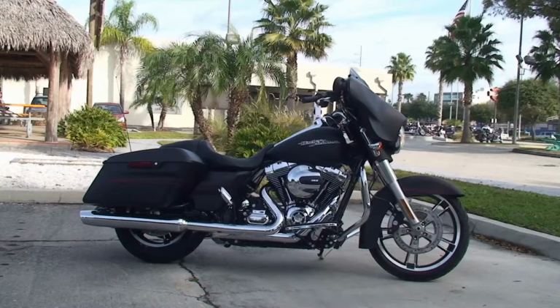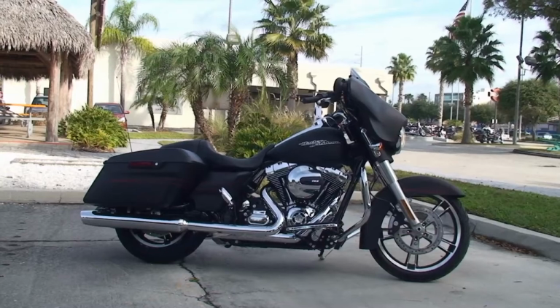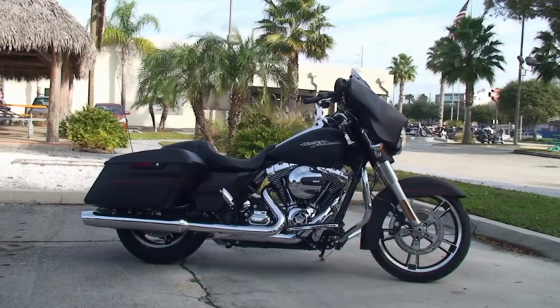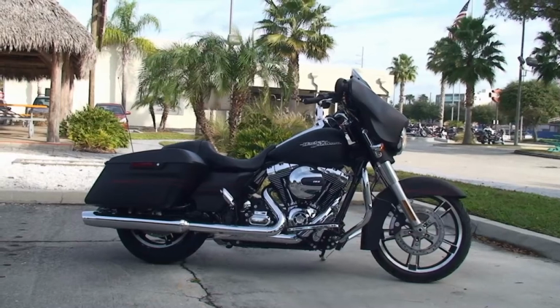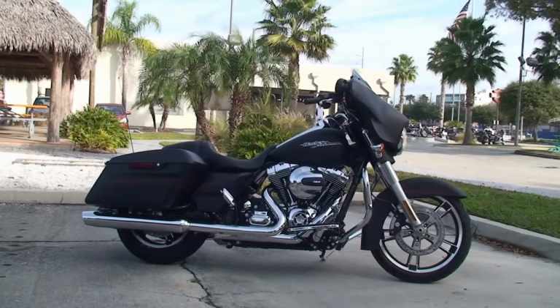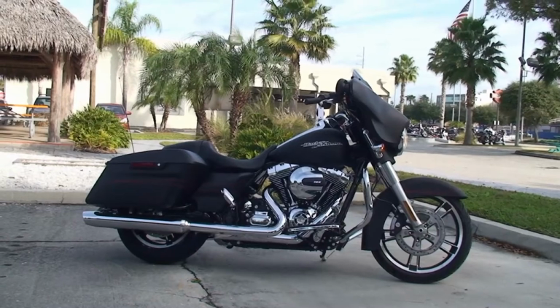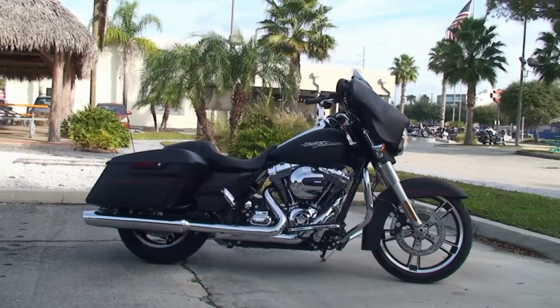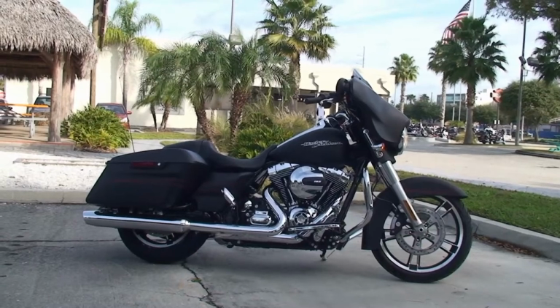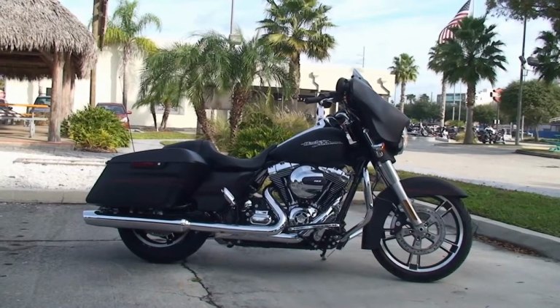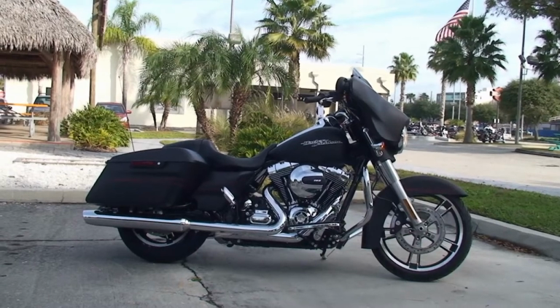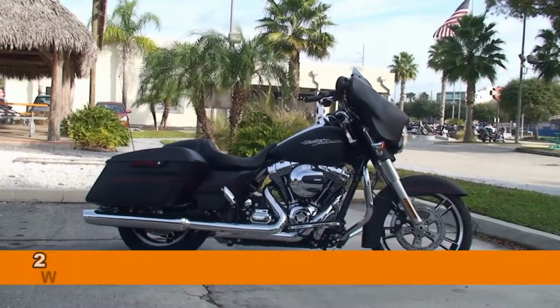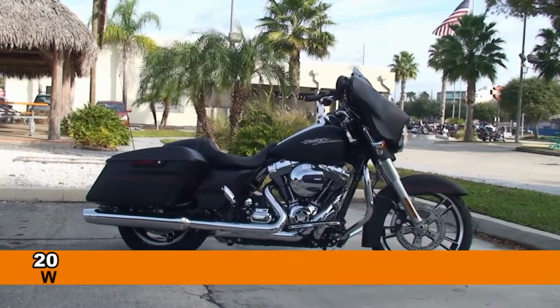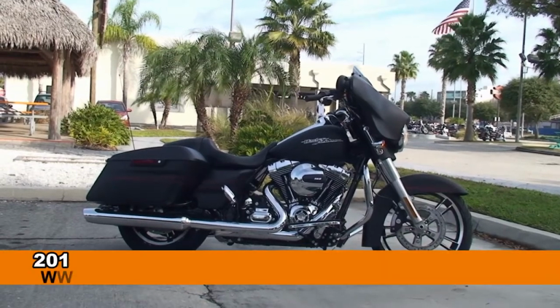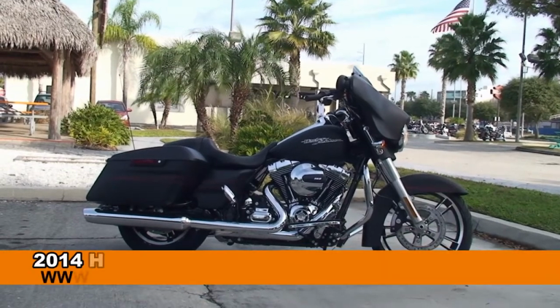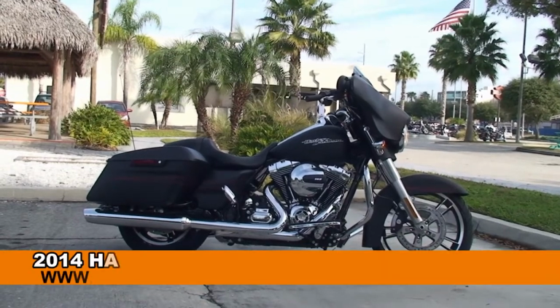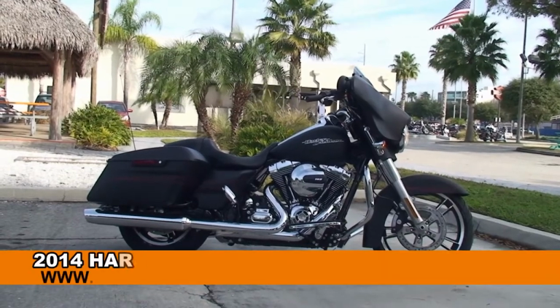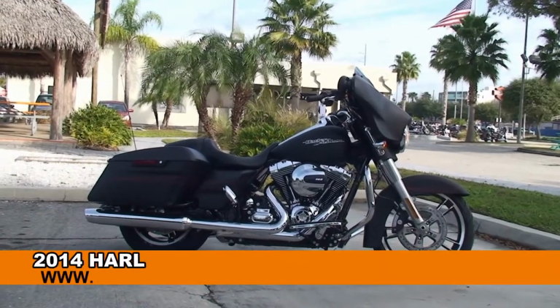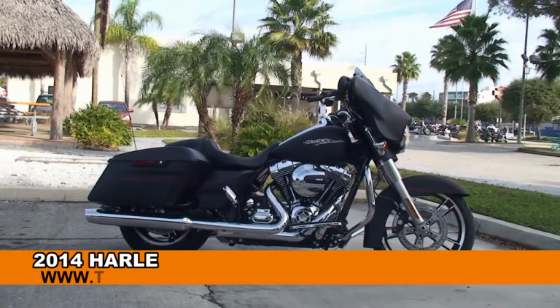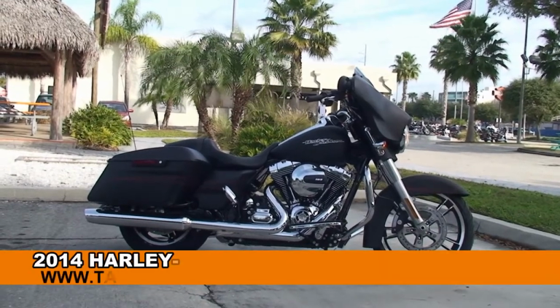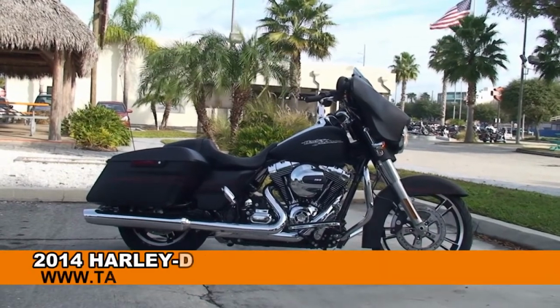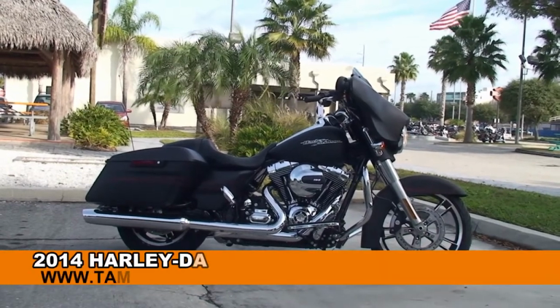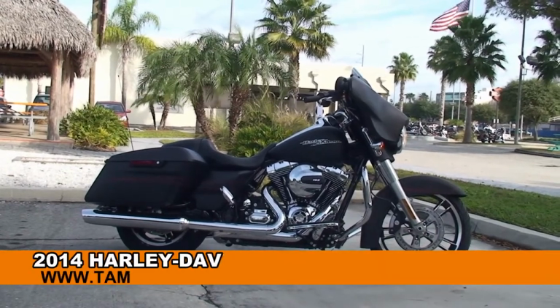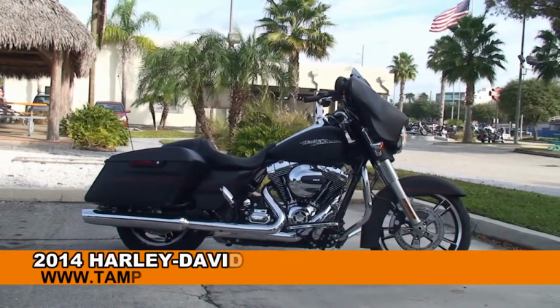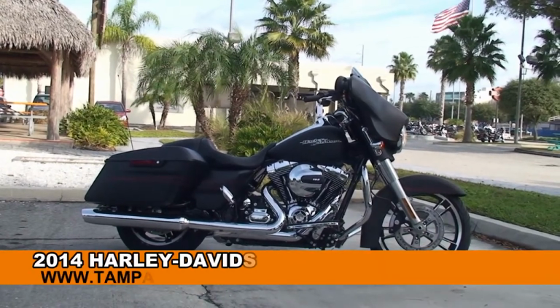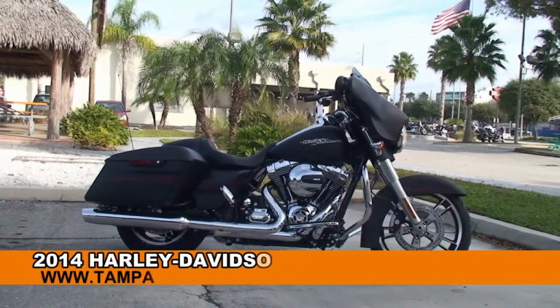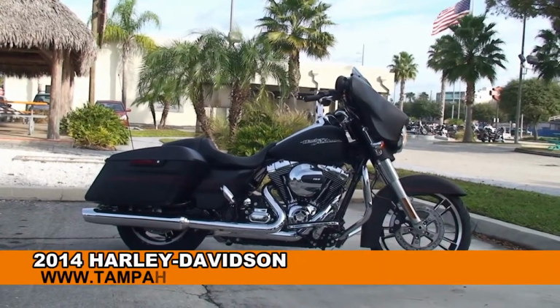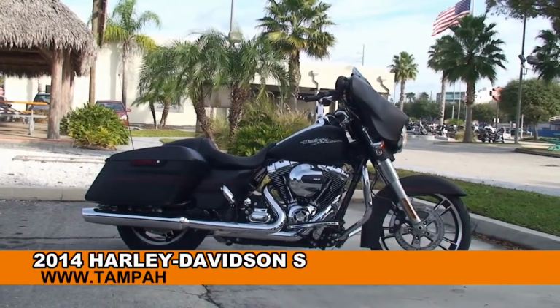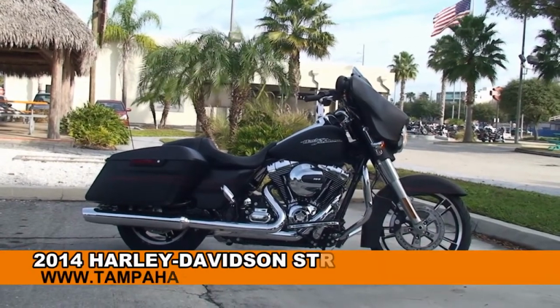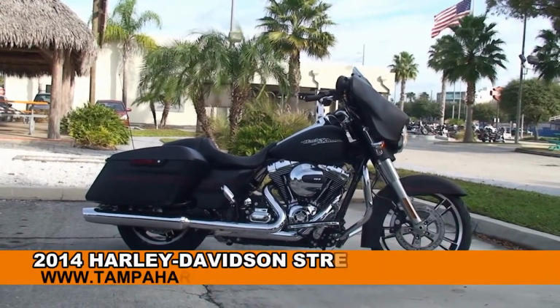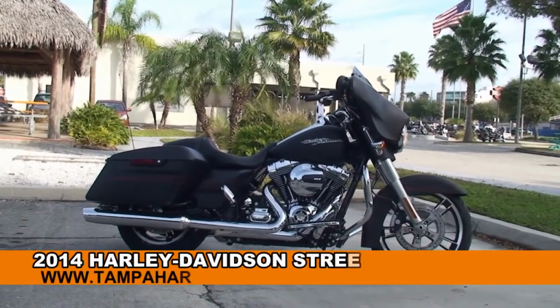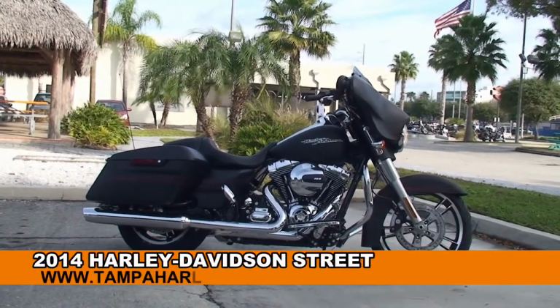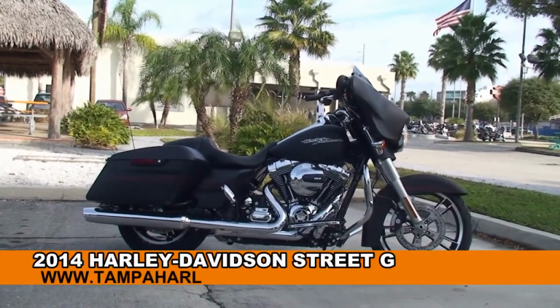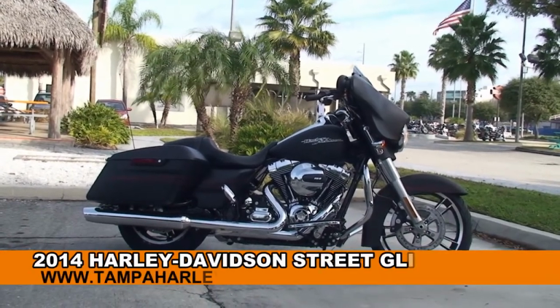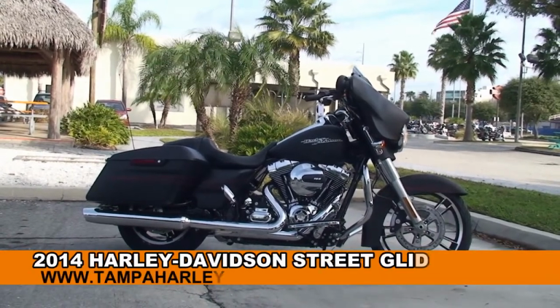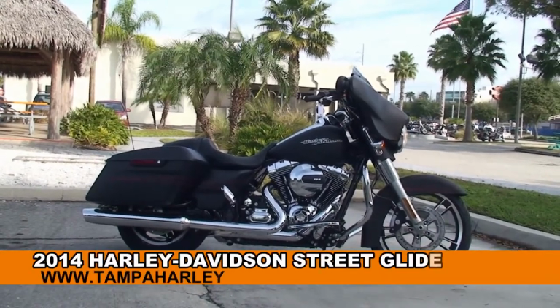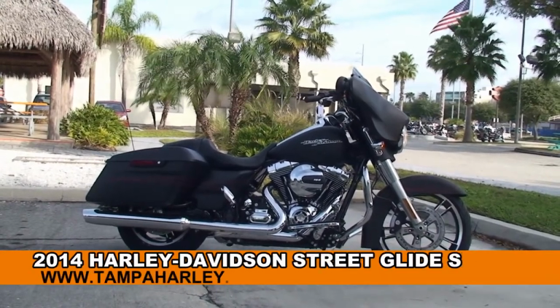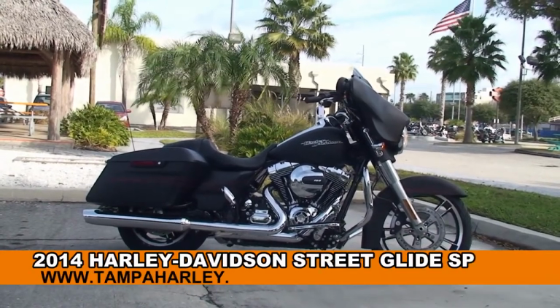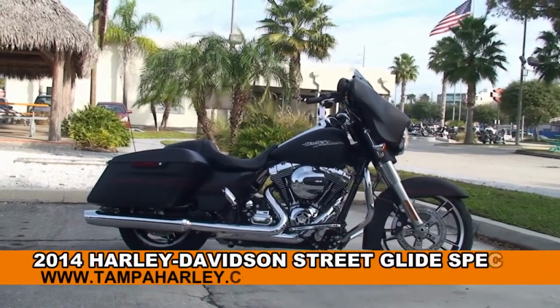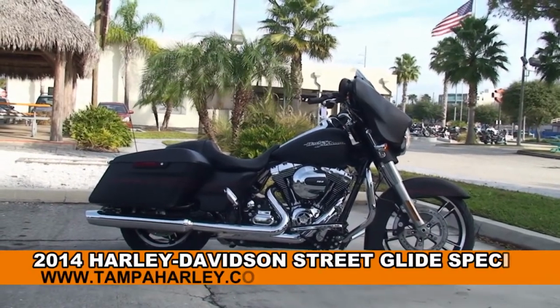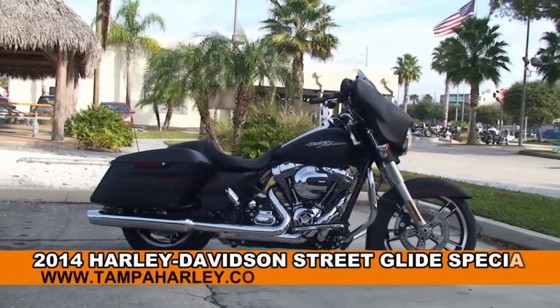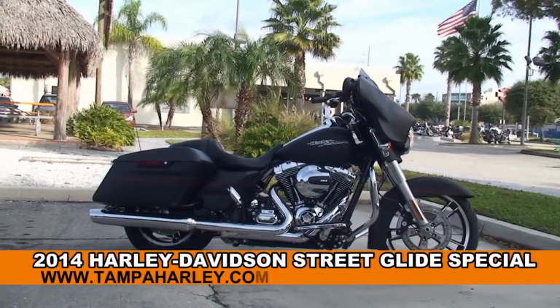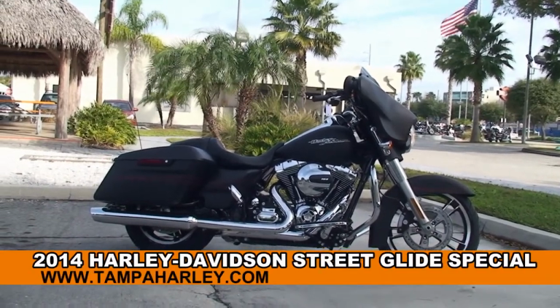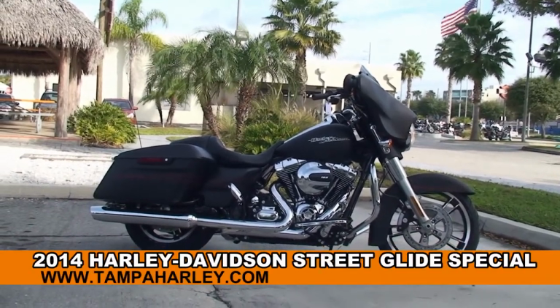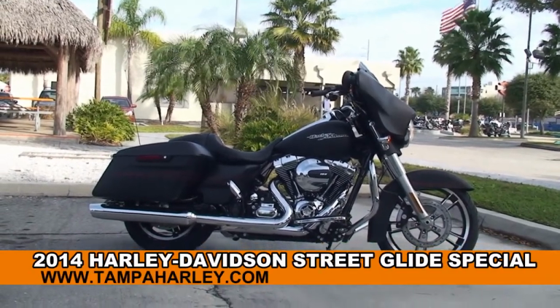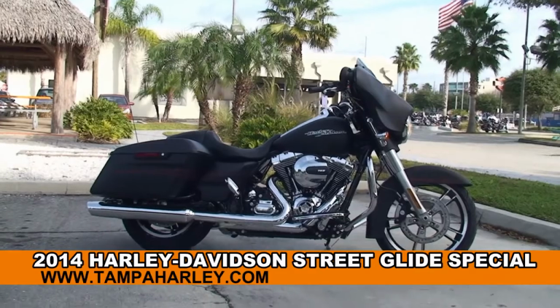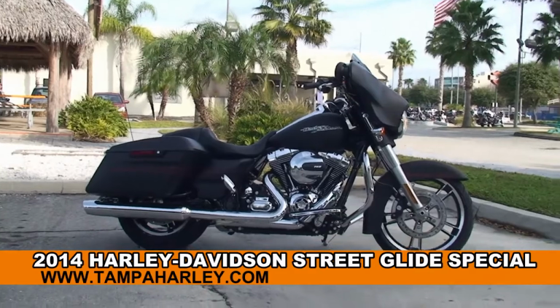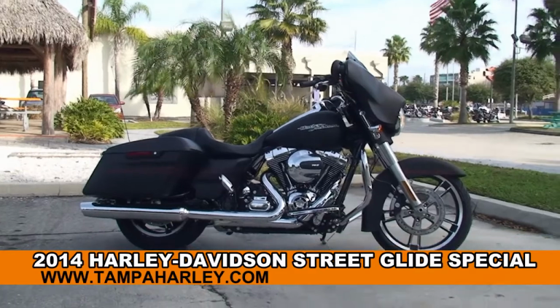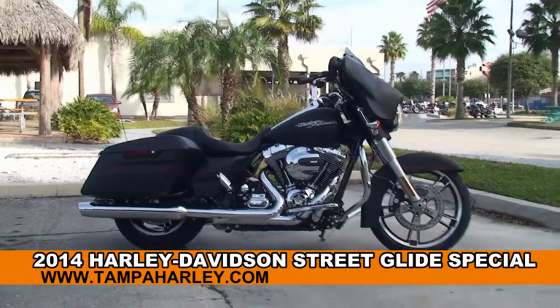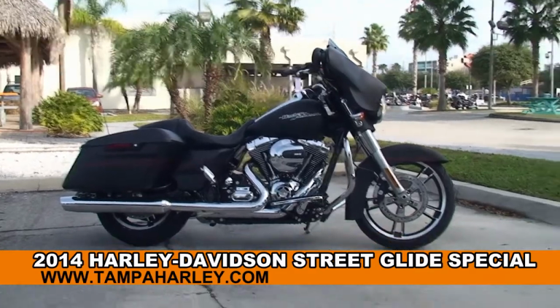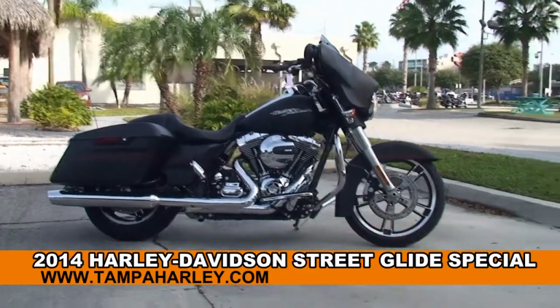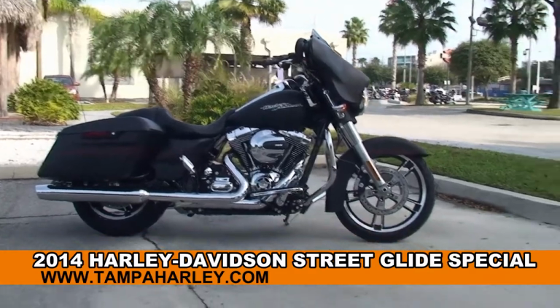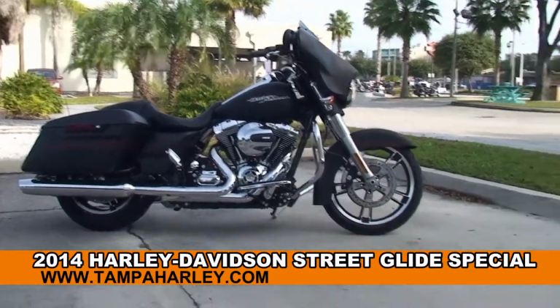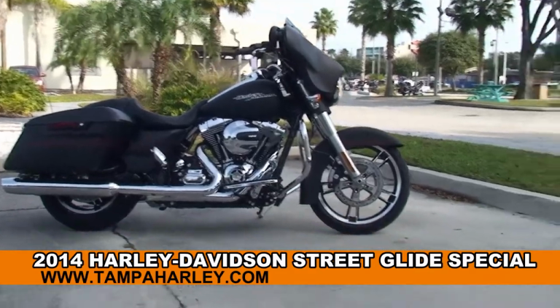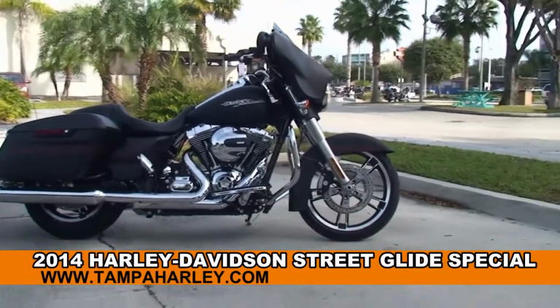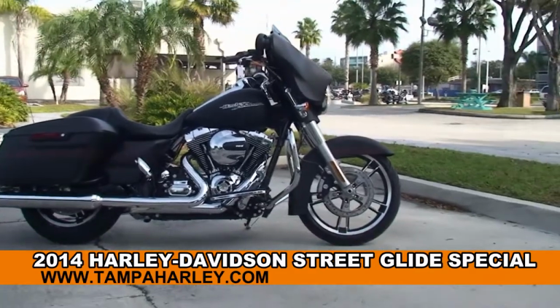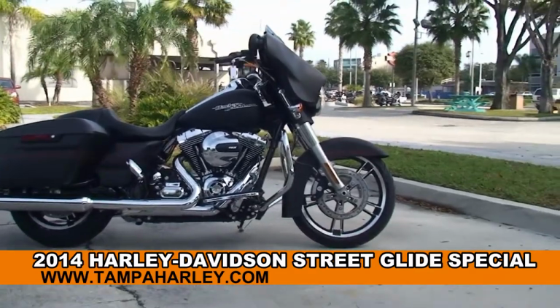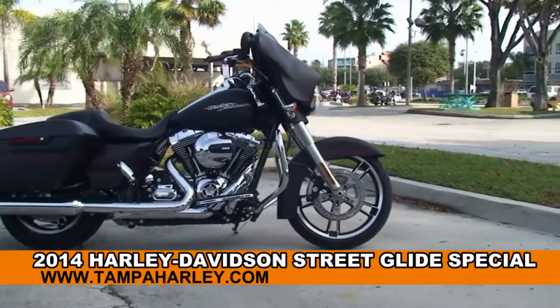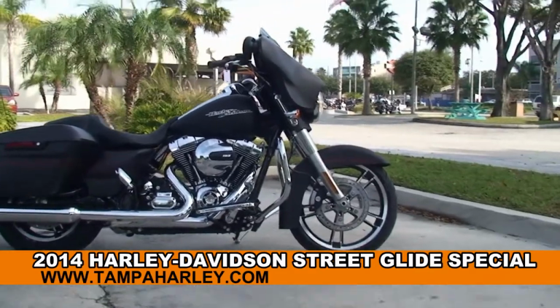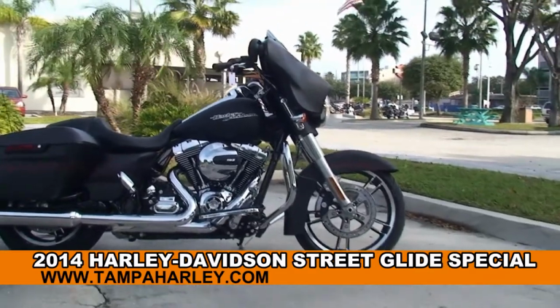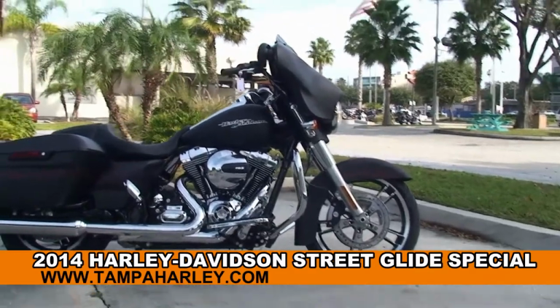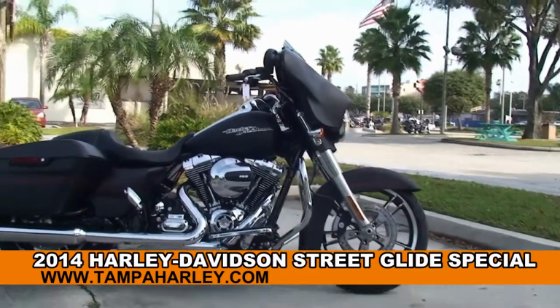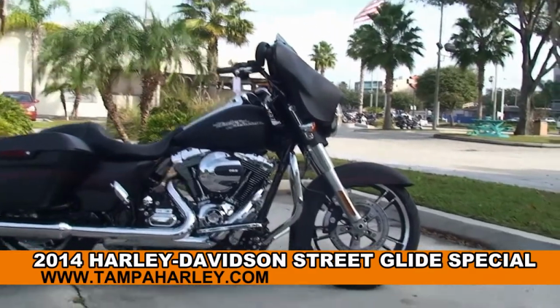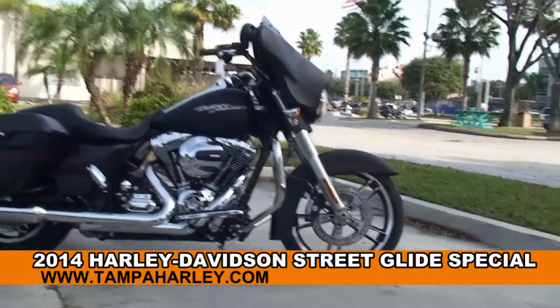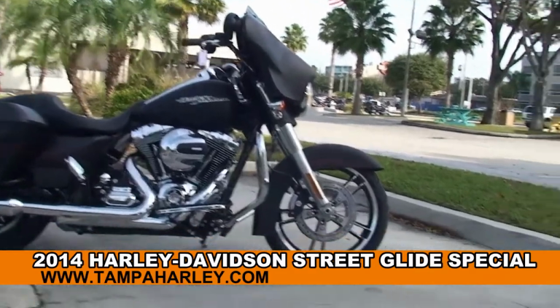Welcome everyone to the world famous Harley-Davidson of Tampa. Today I've got for you this tremendous brand new 2014 Street Glide Special.